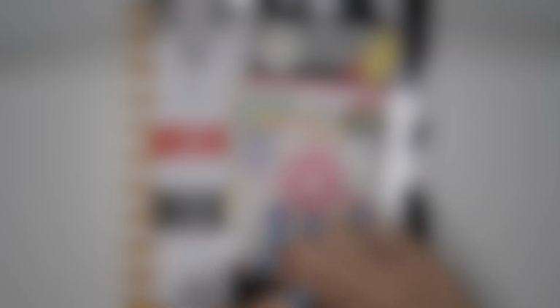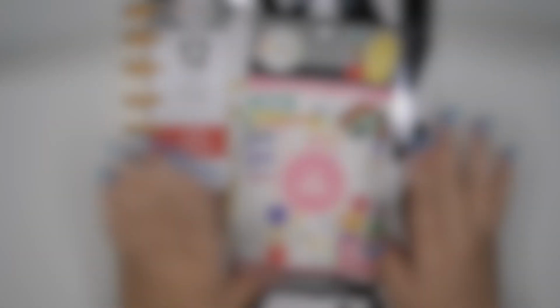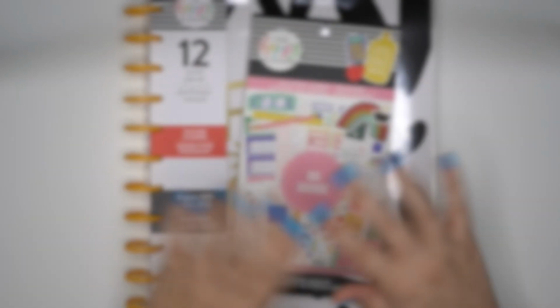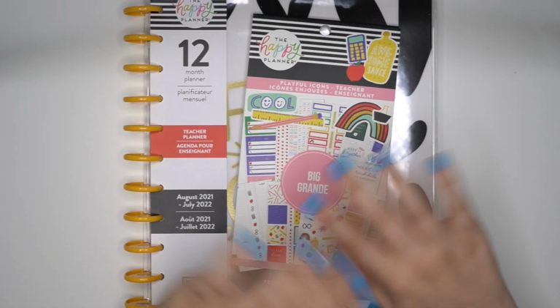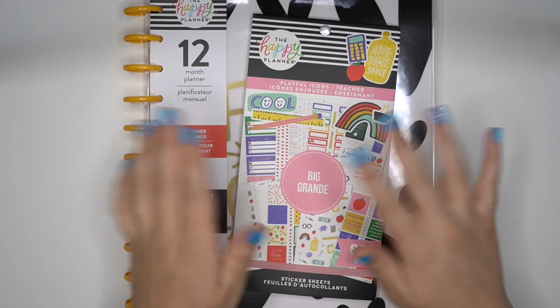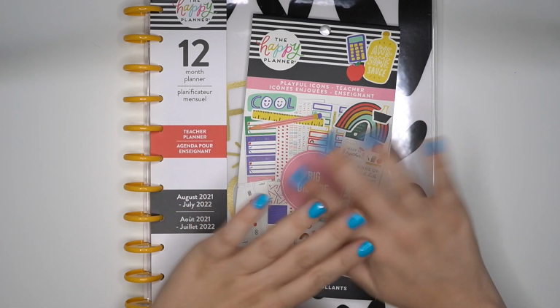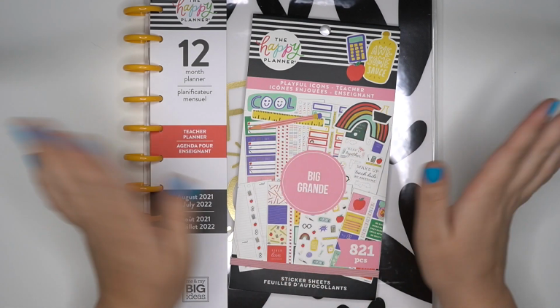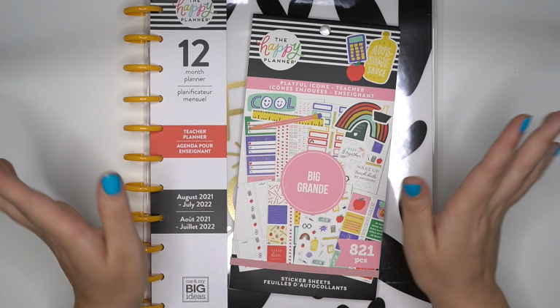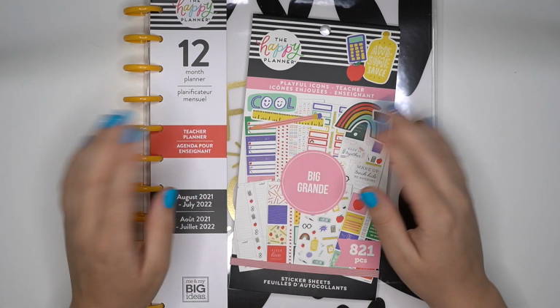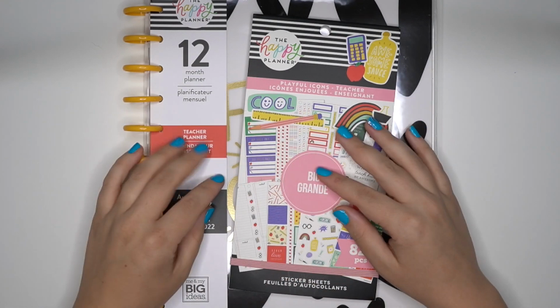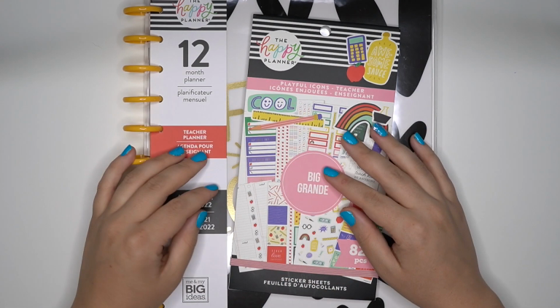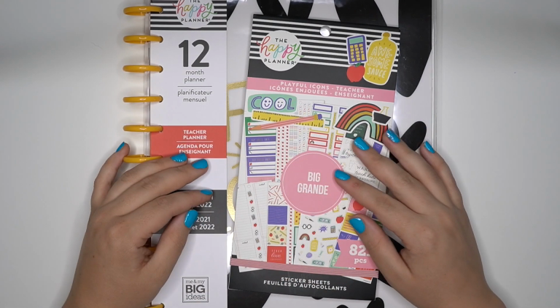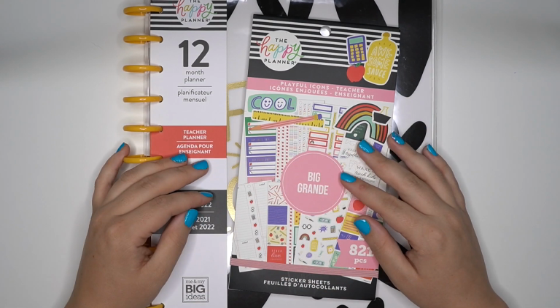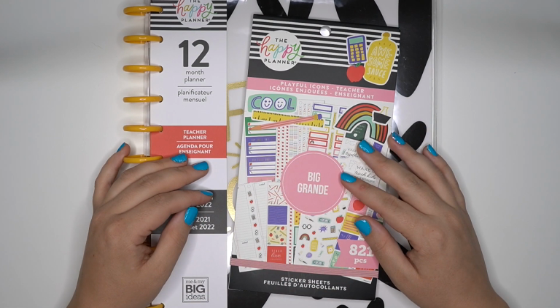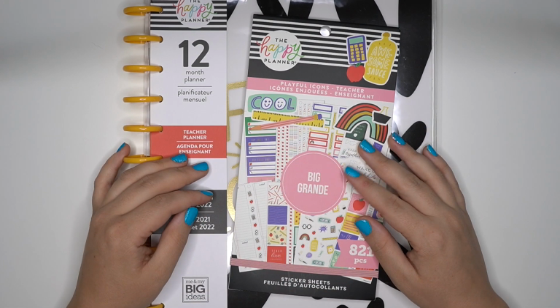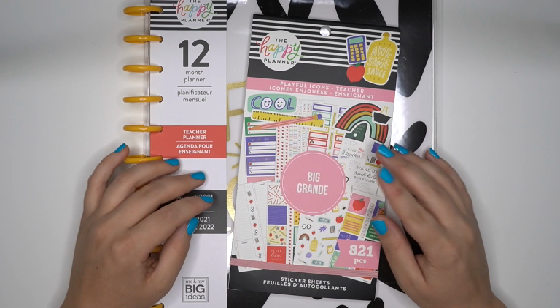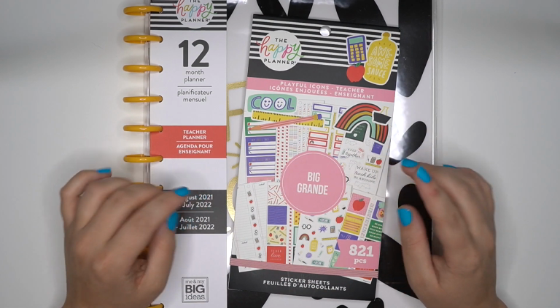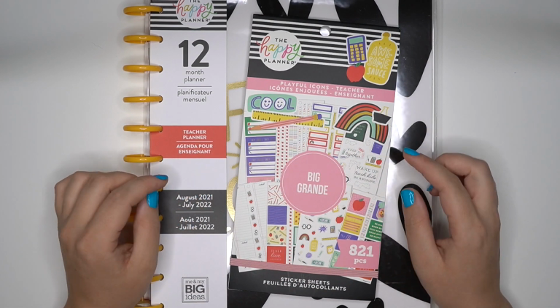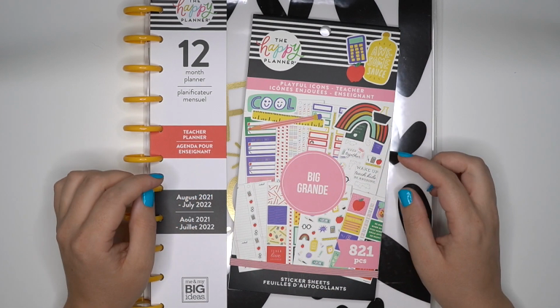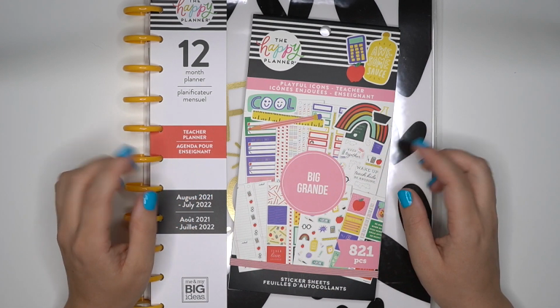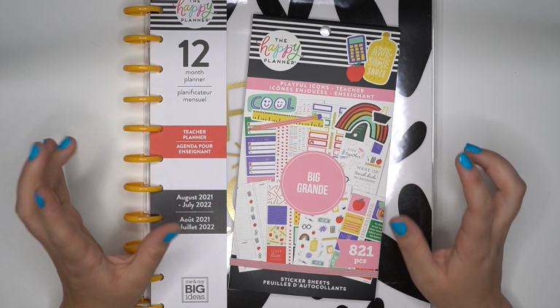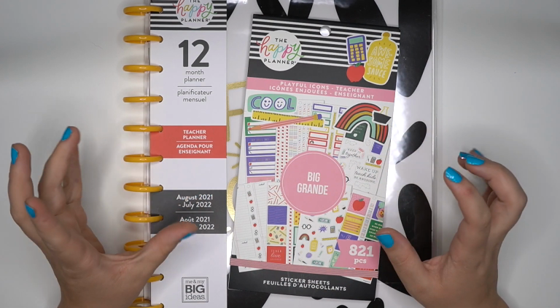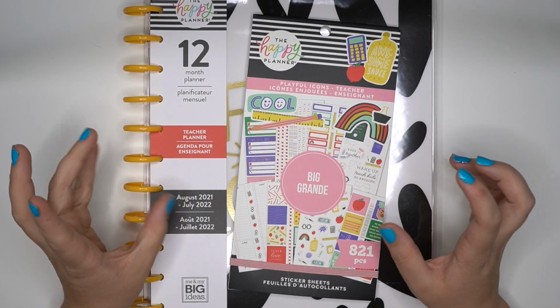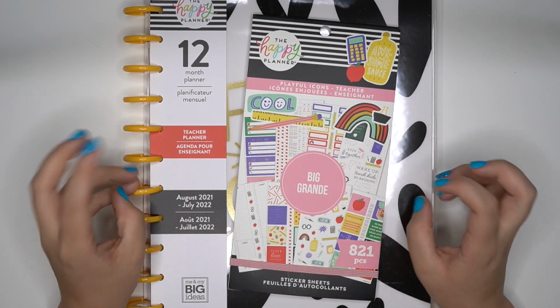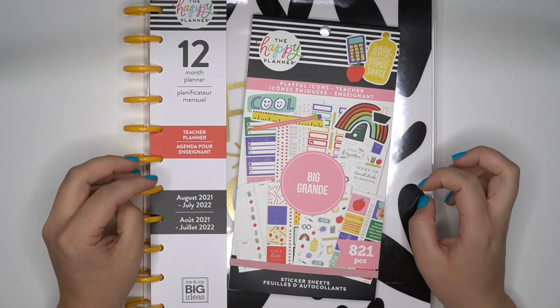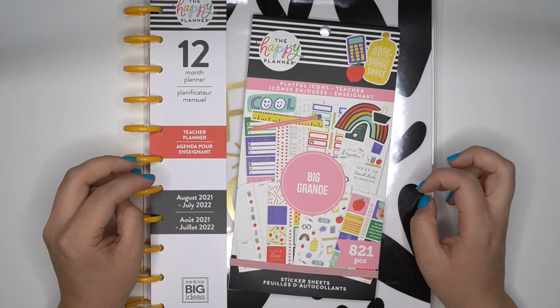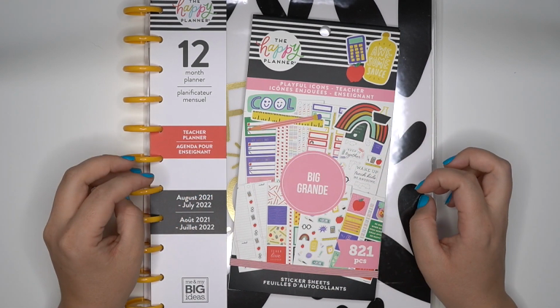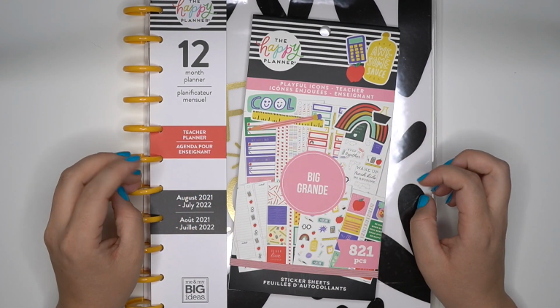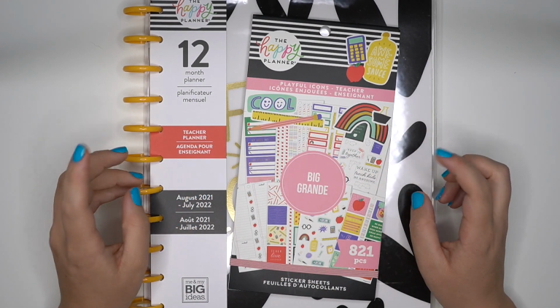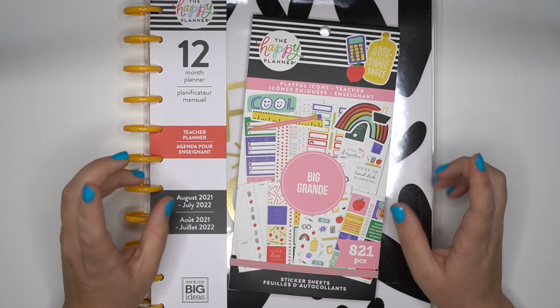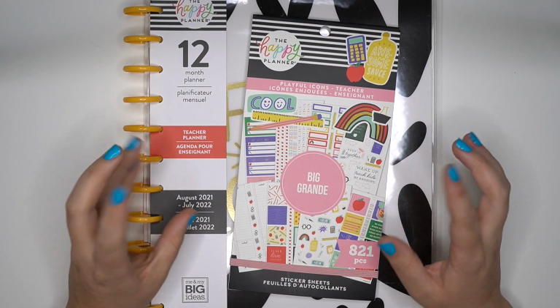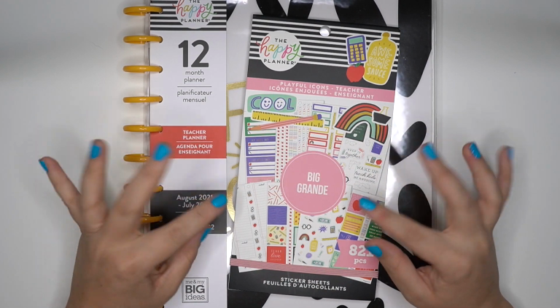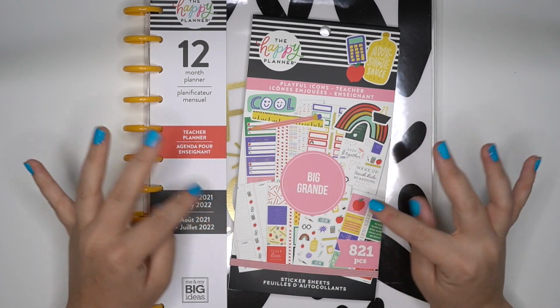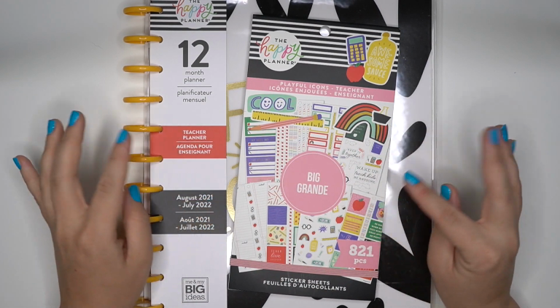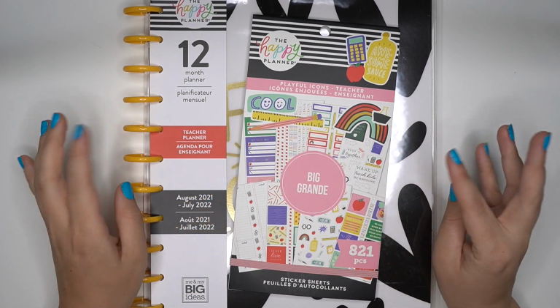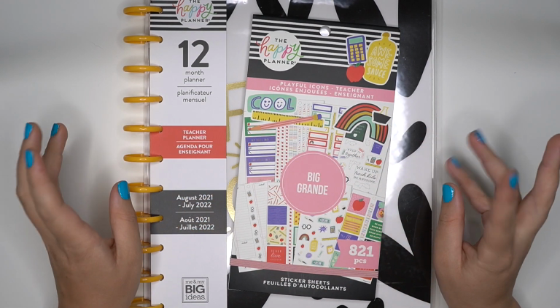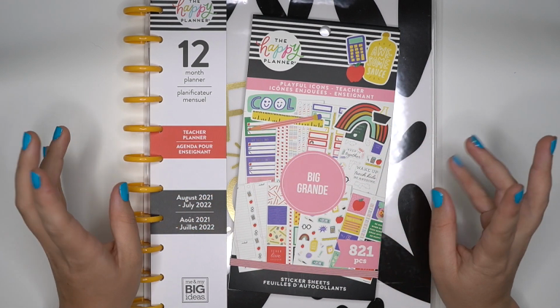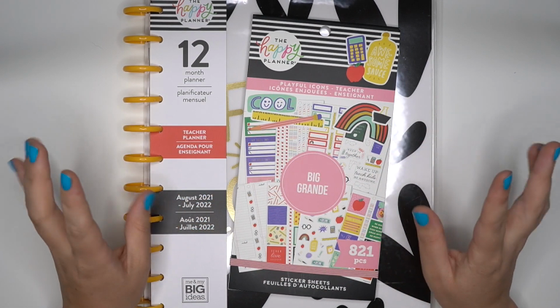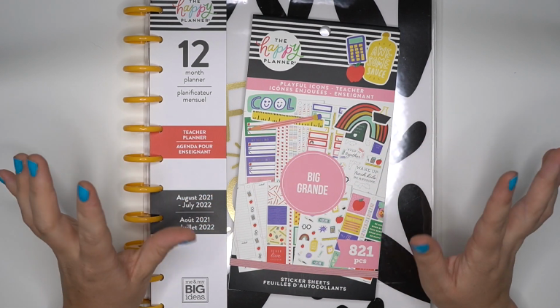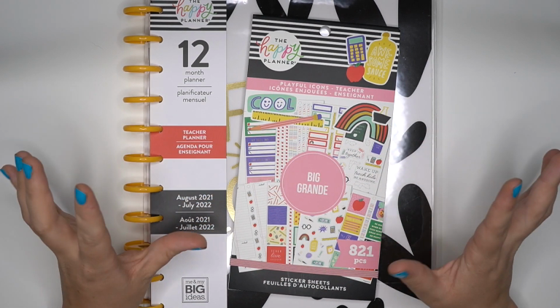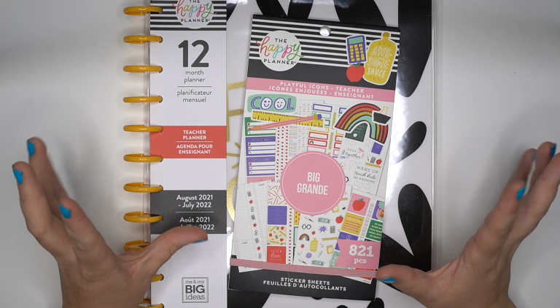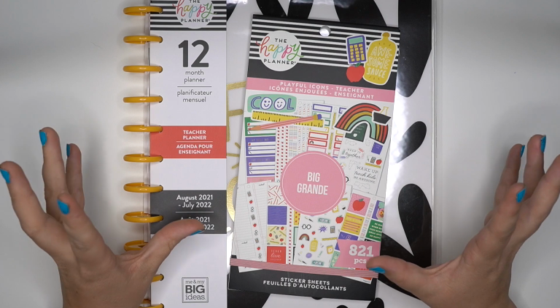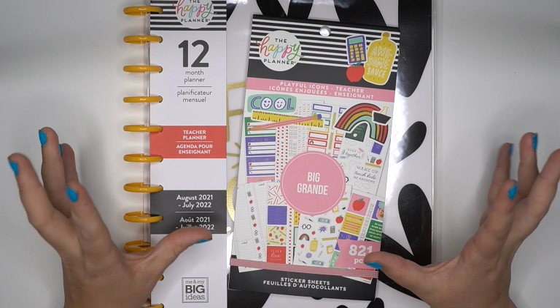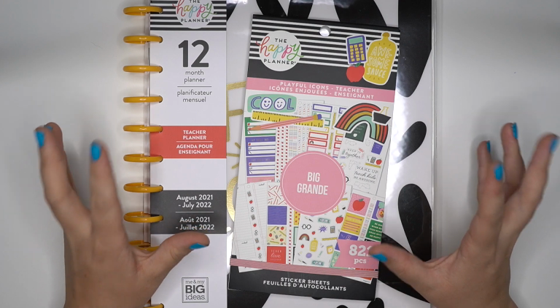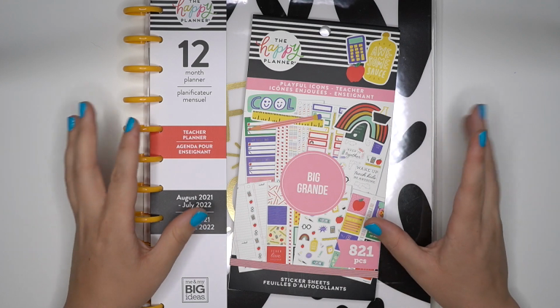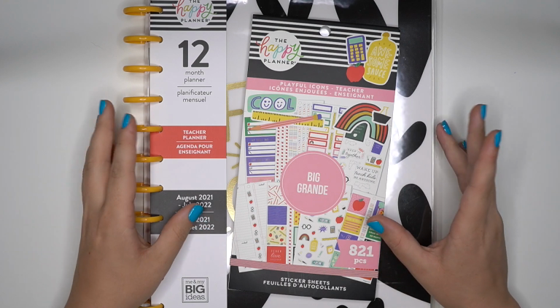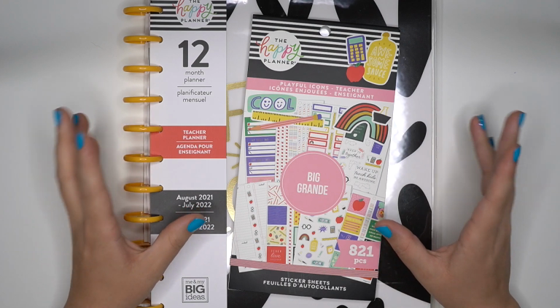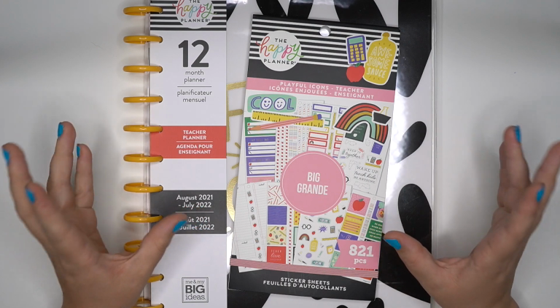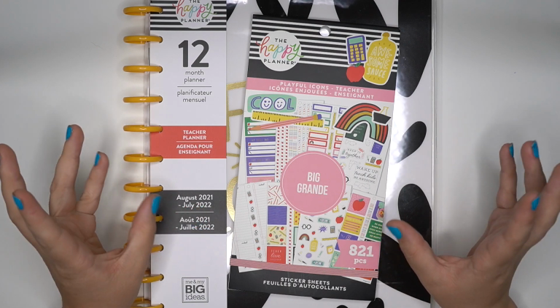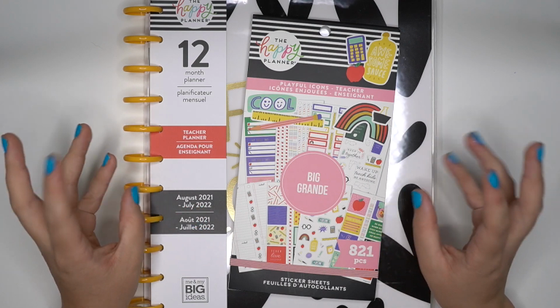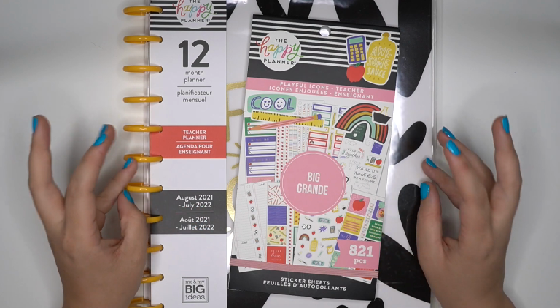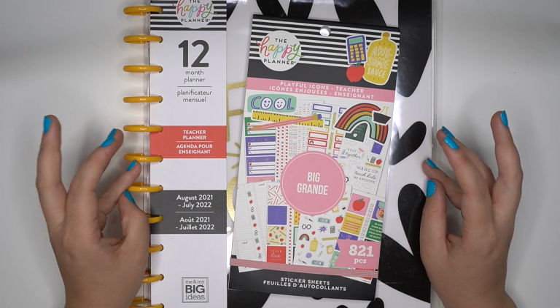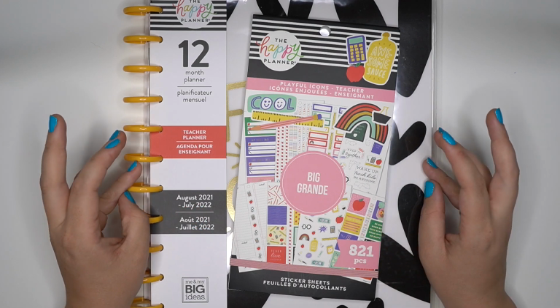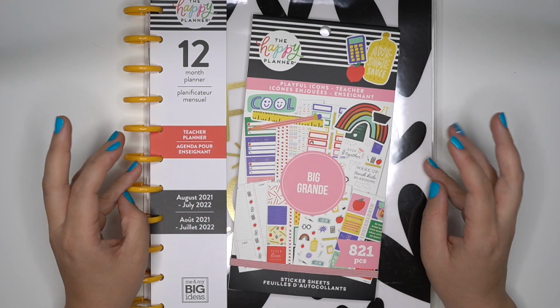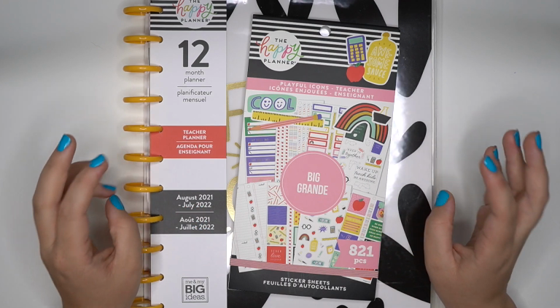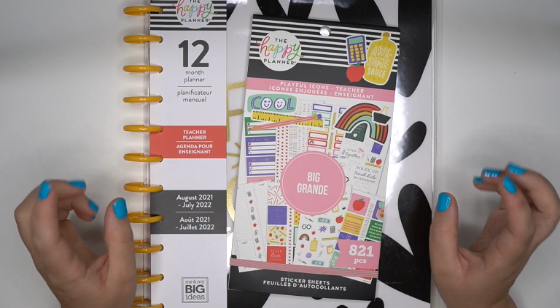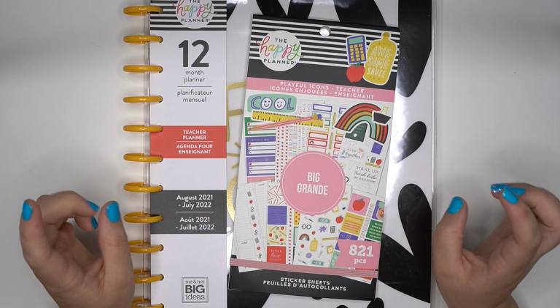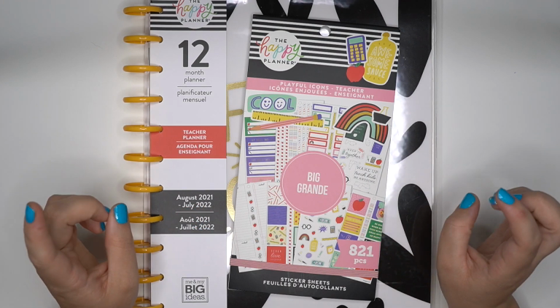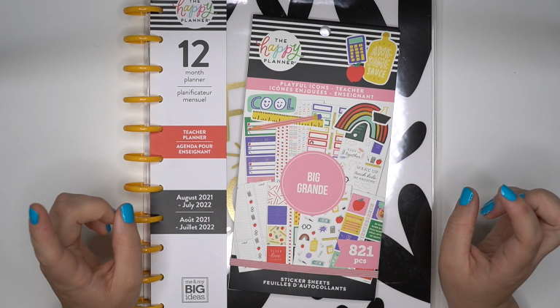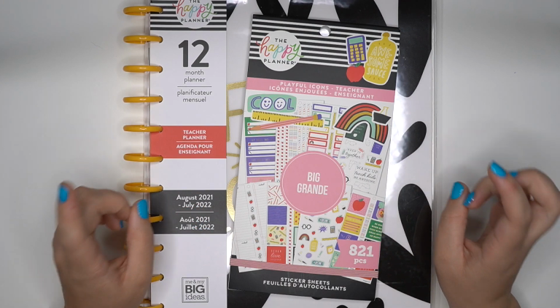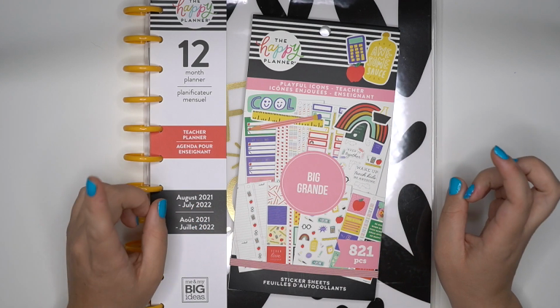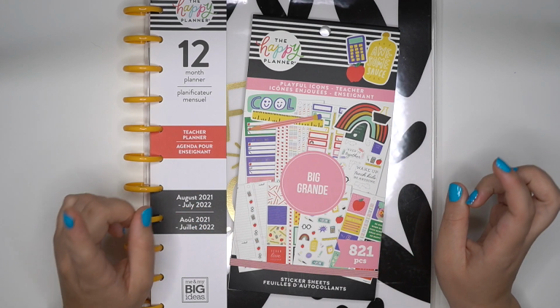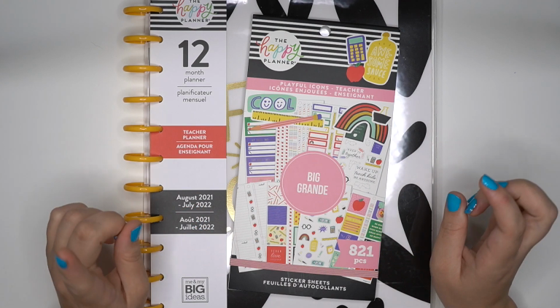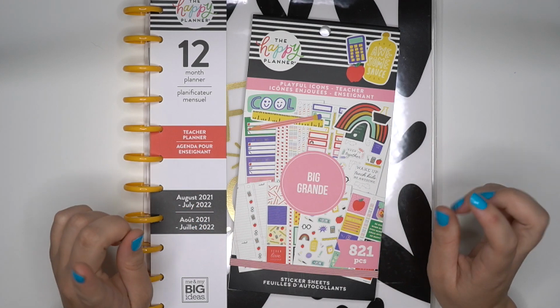Hey planner babes, it's Amber from Aaron Plants Her Day. I just want to come on and share with you a Target back to school haul.